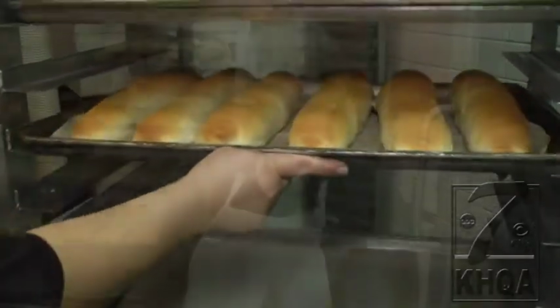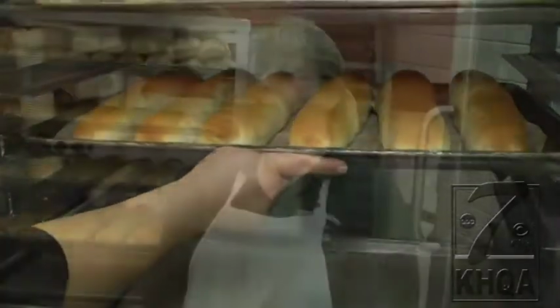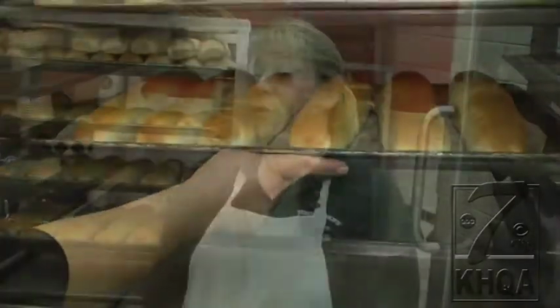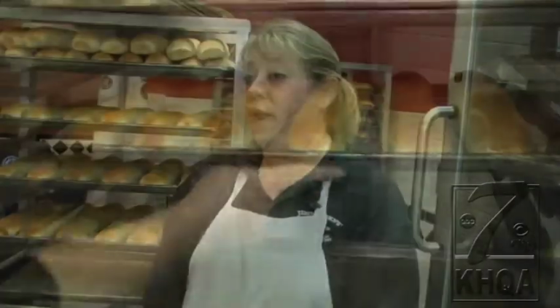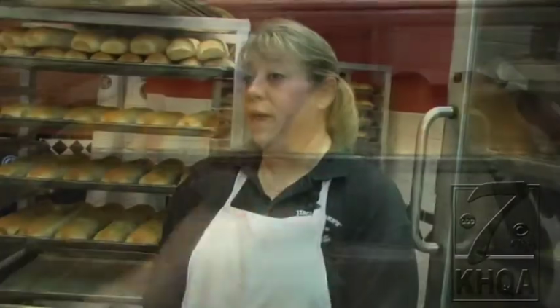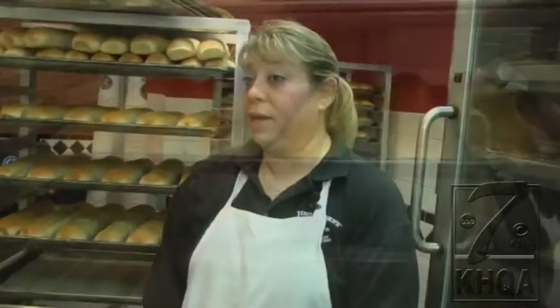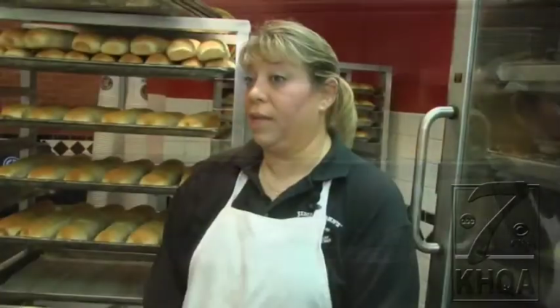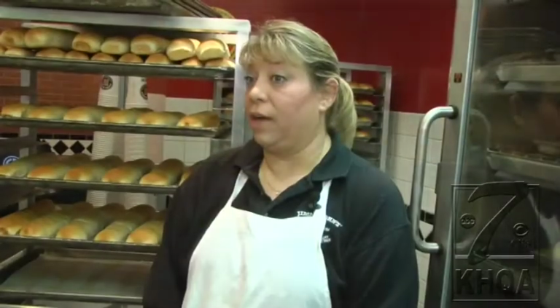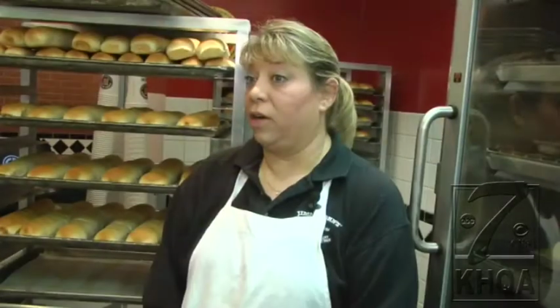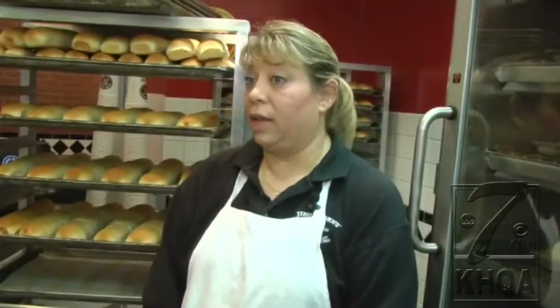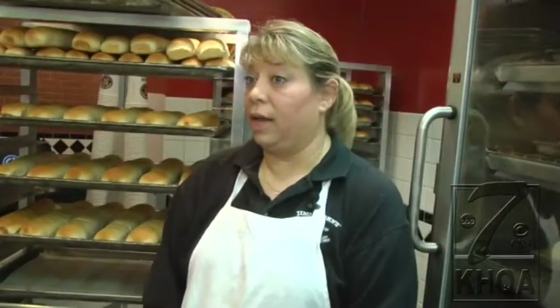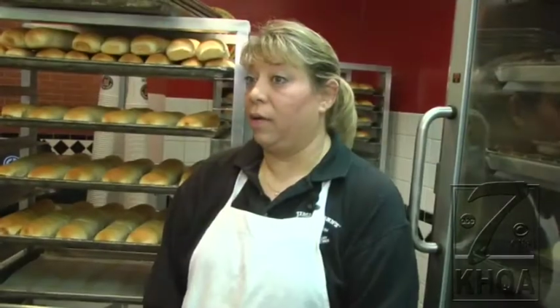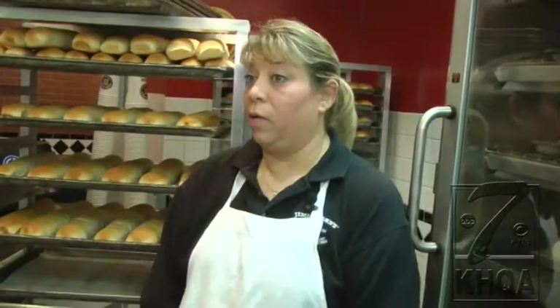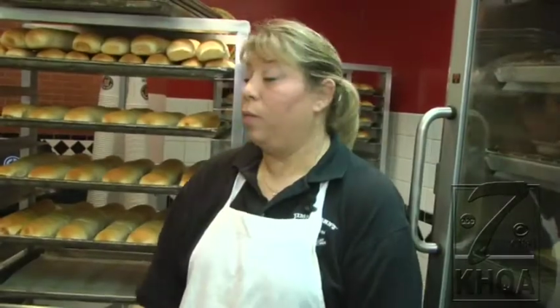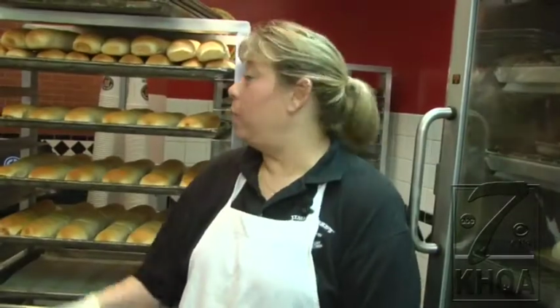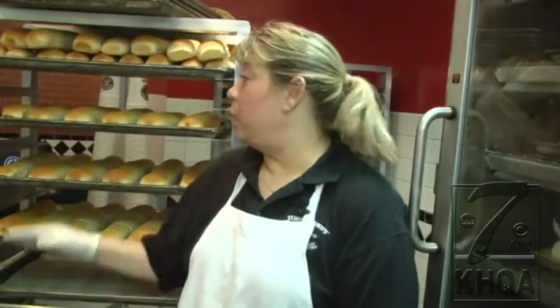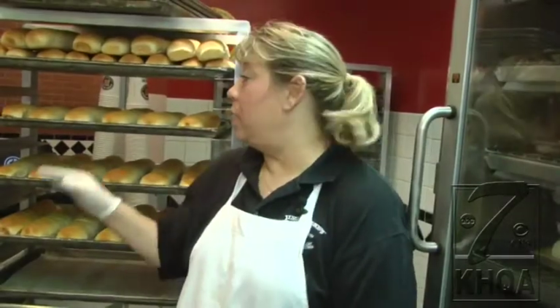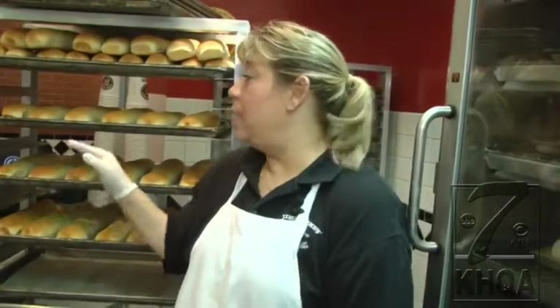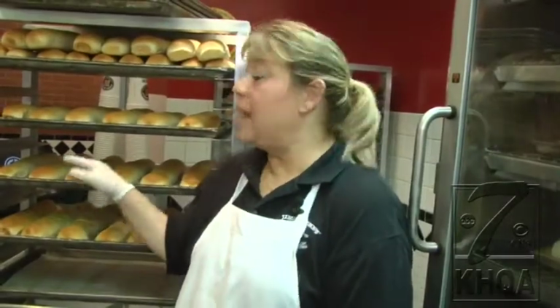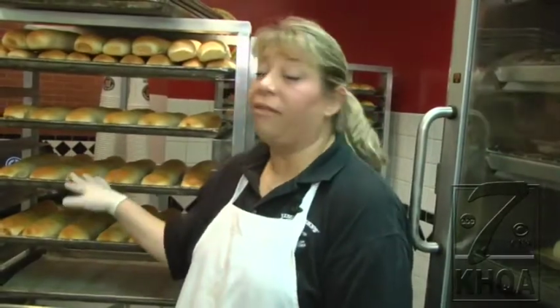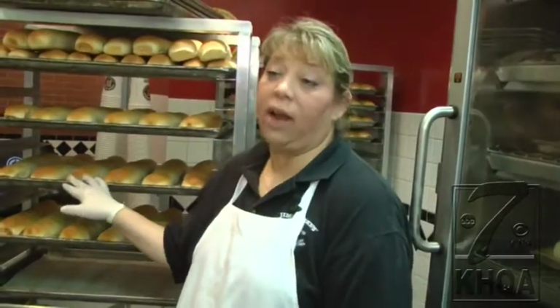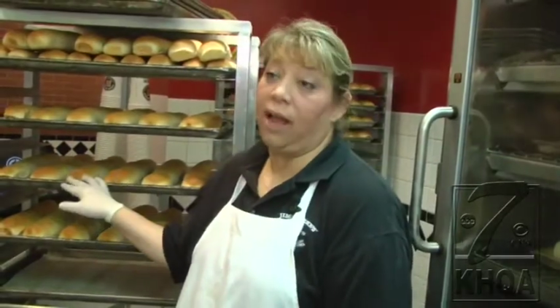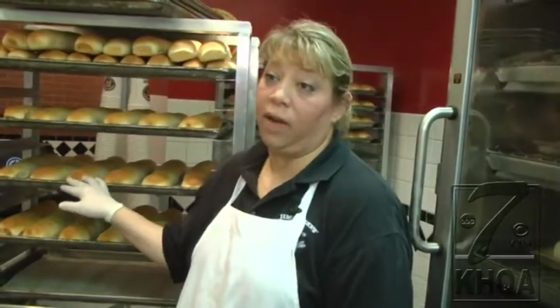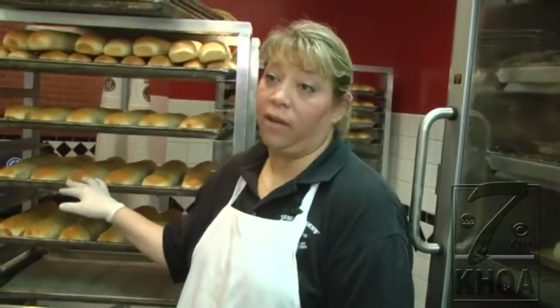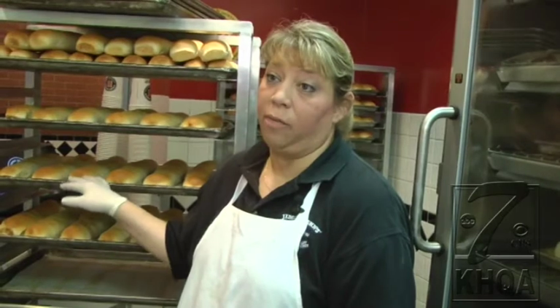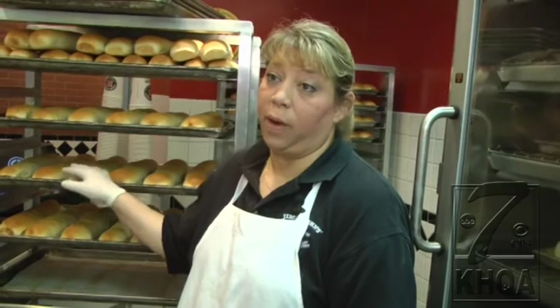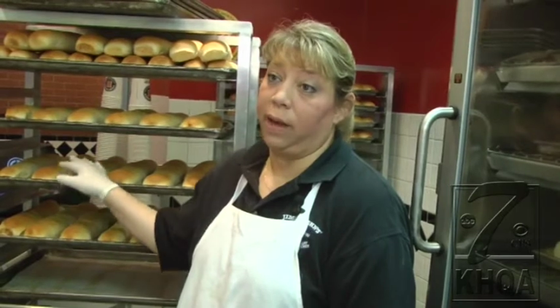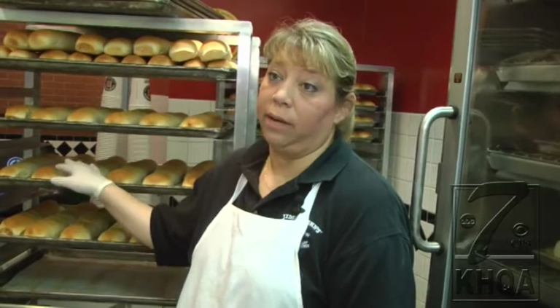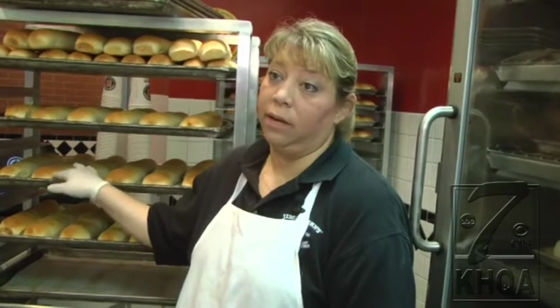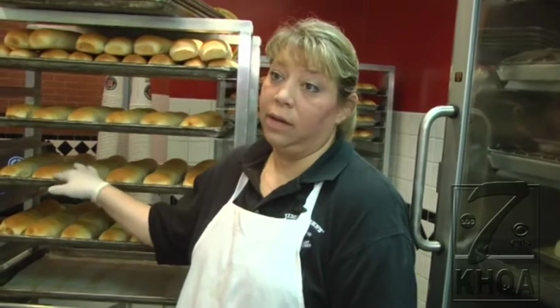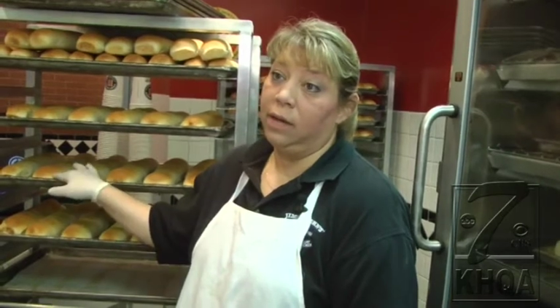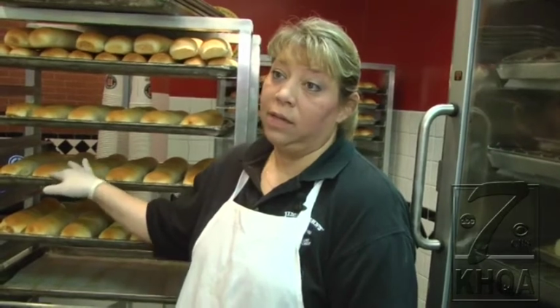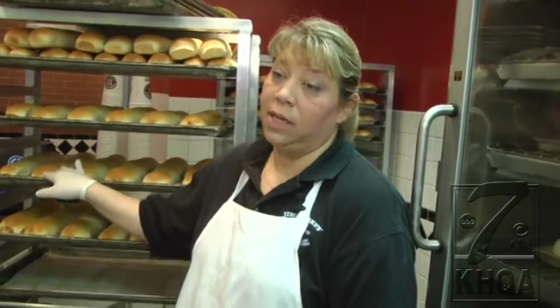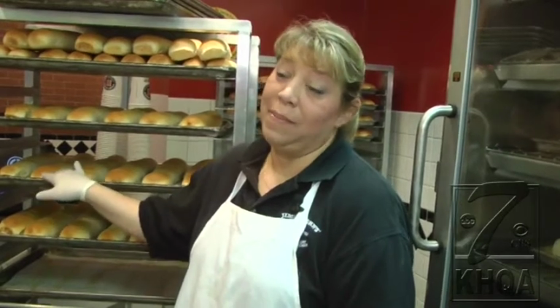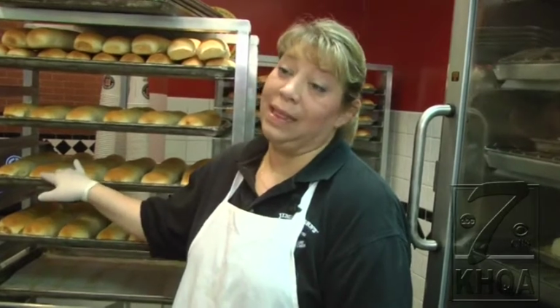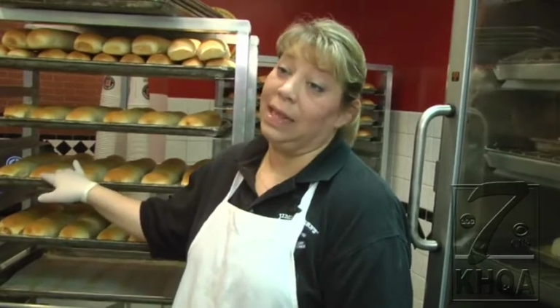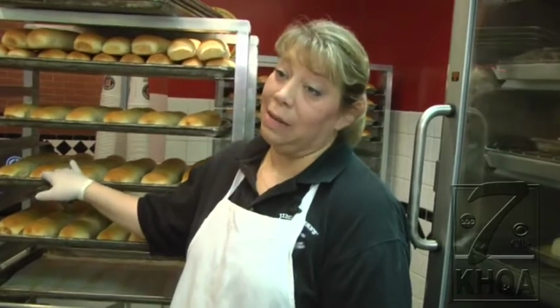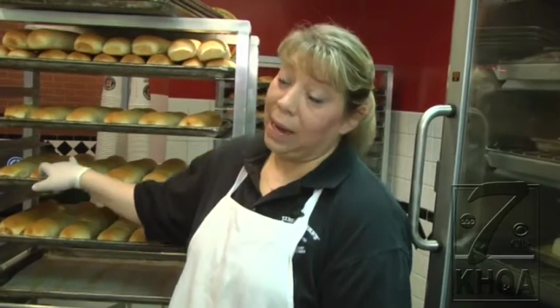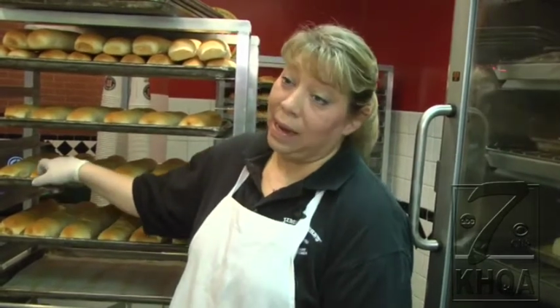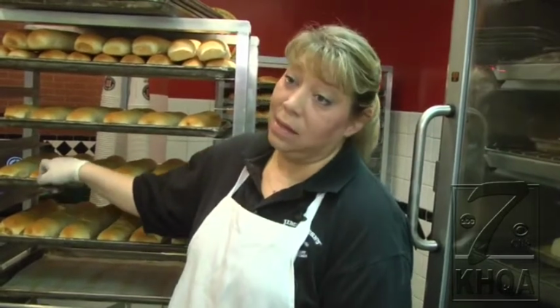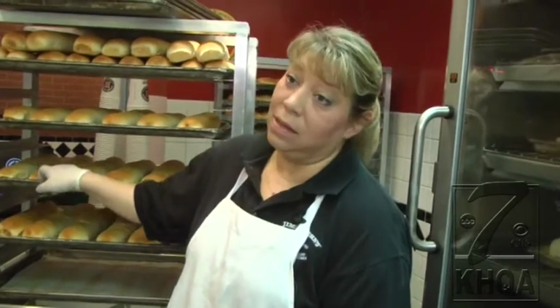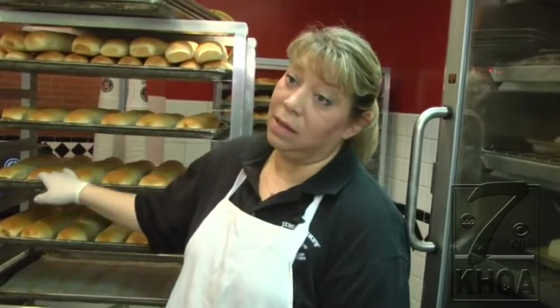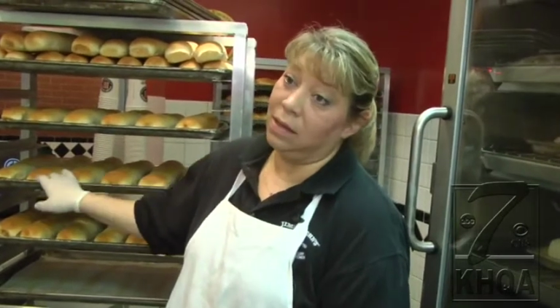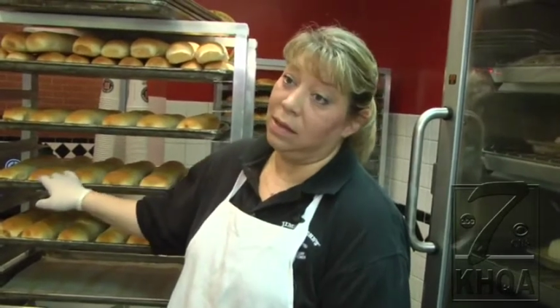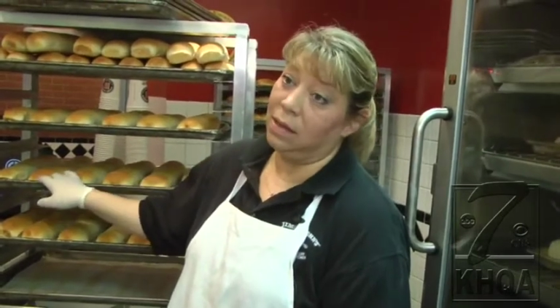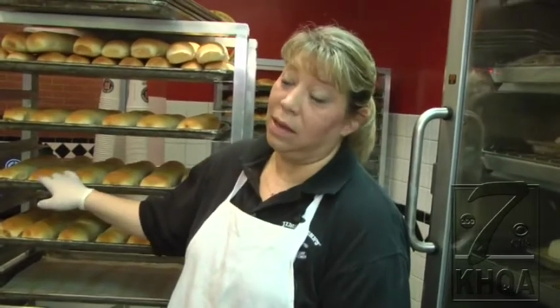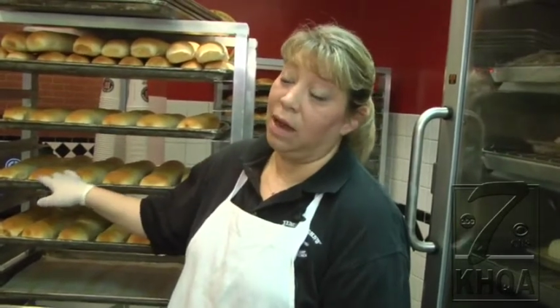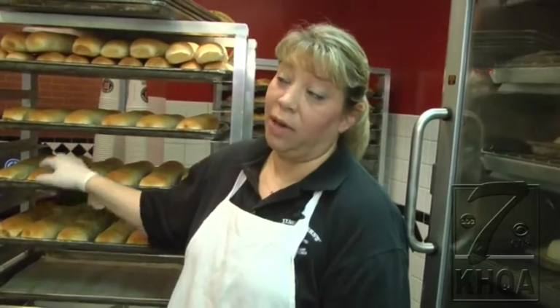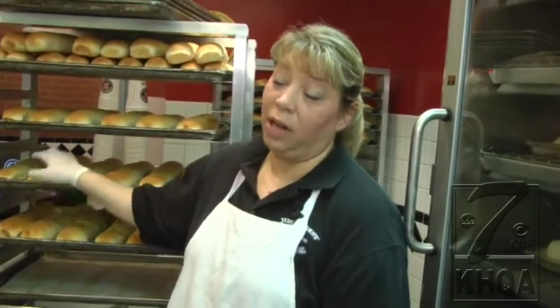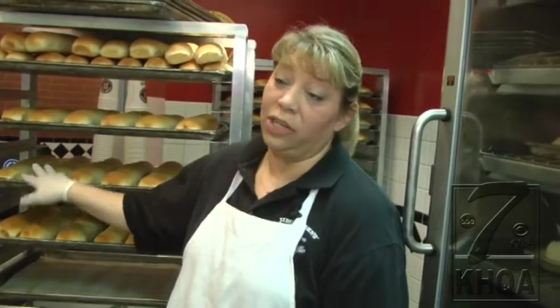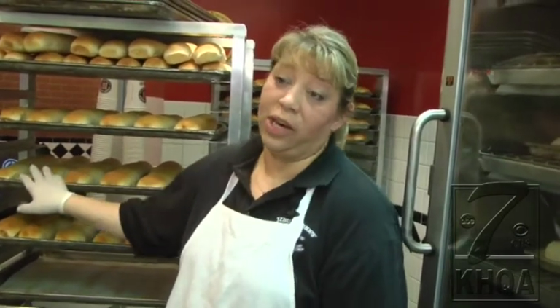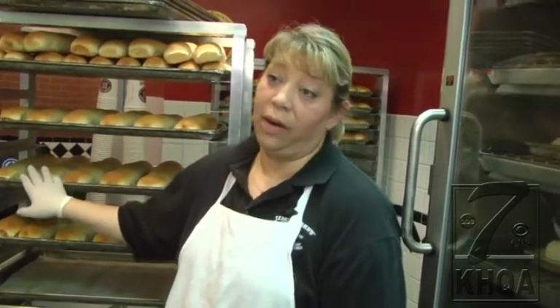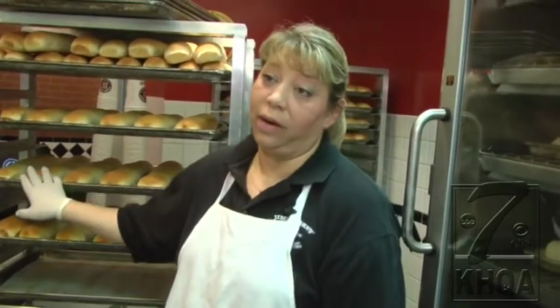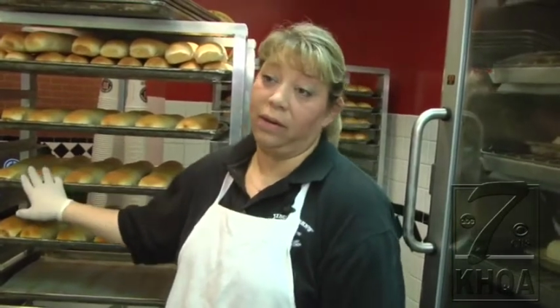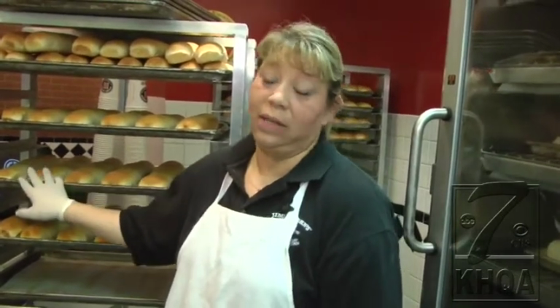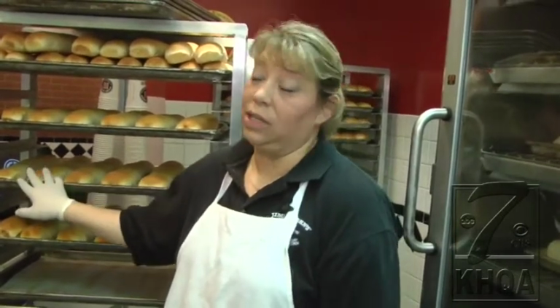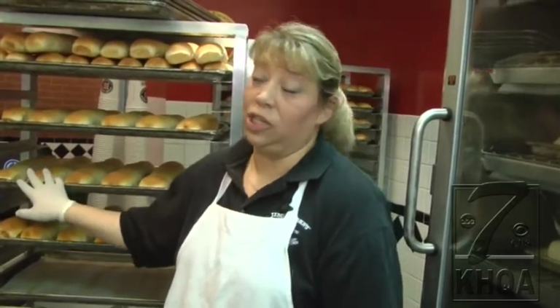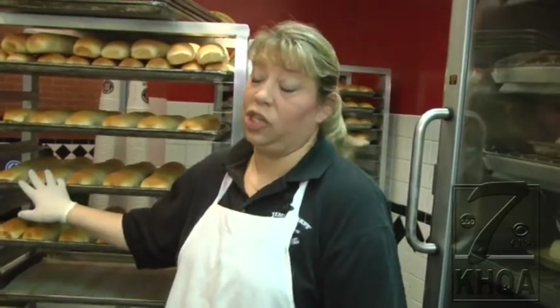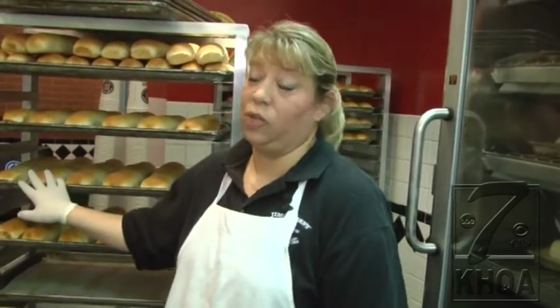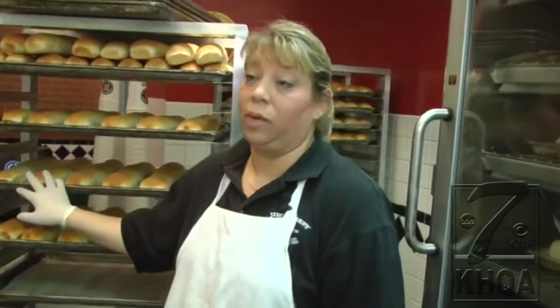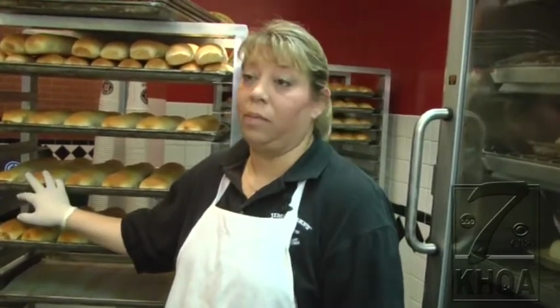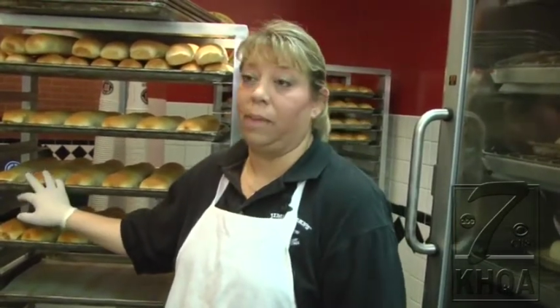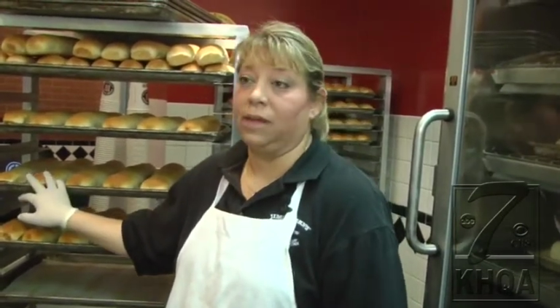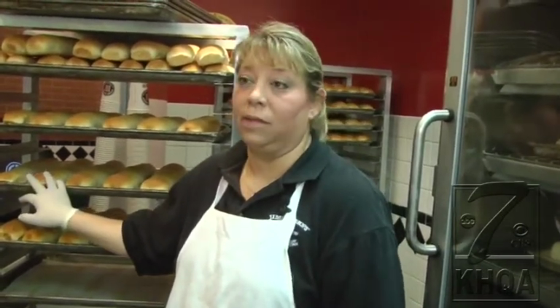If we're not here that early, we will never have enough bread to meet the demands of our lunch hour. It just wouldn't be possible.